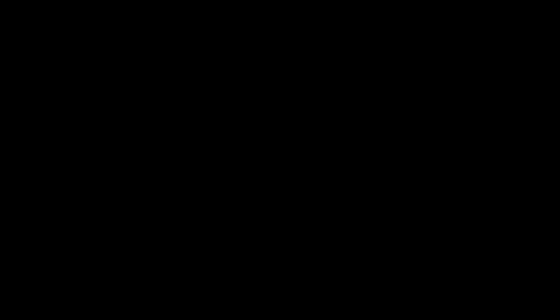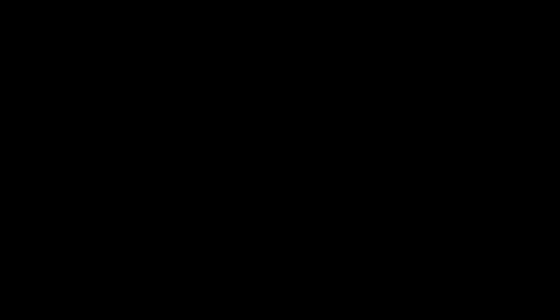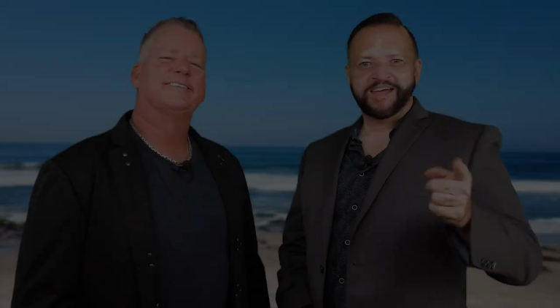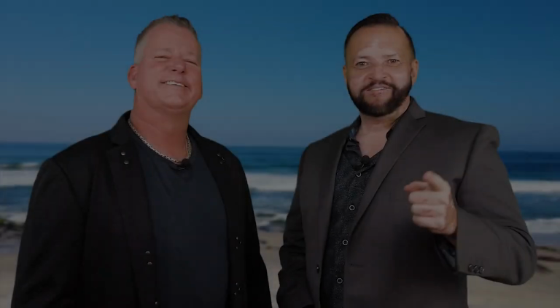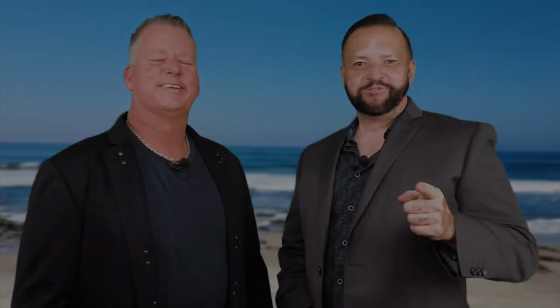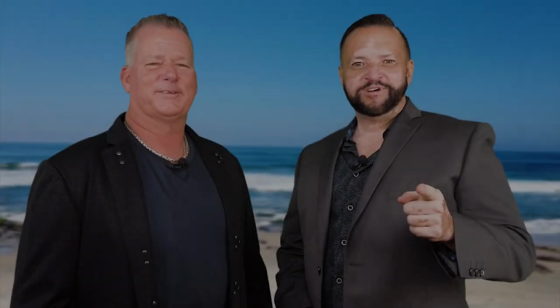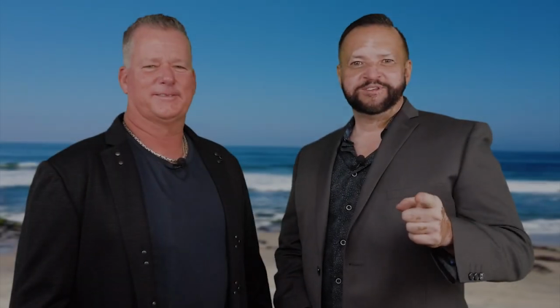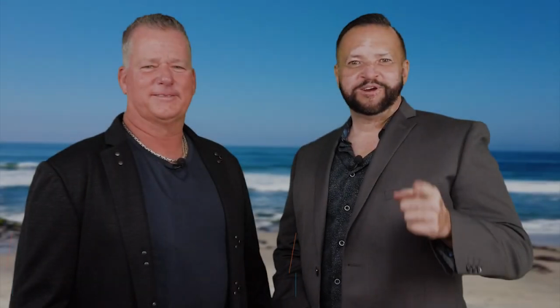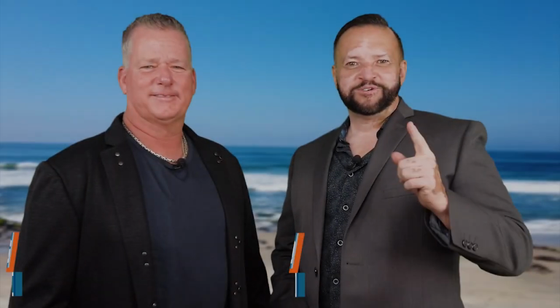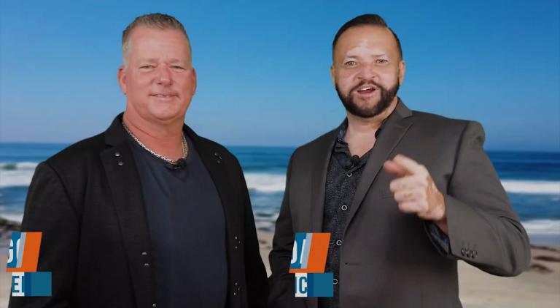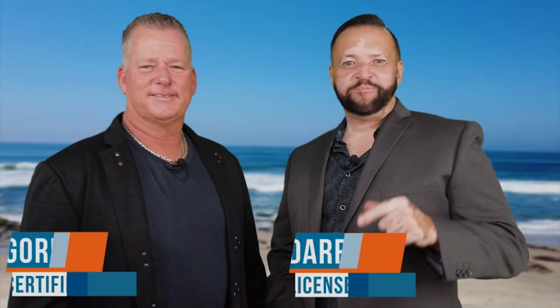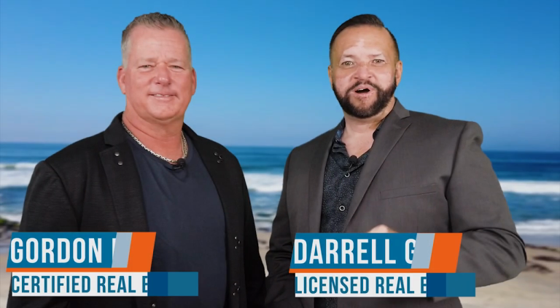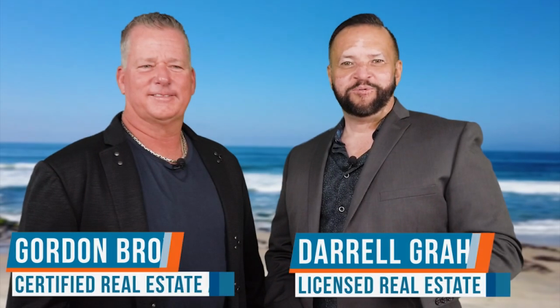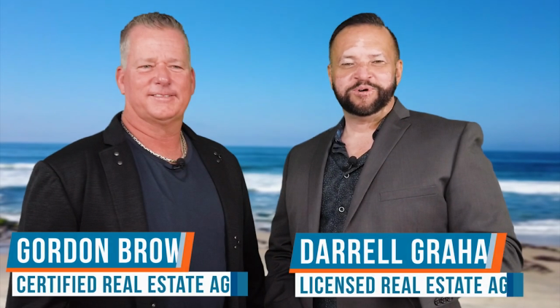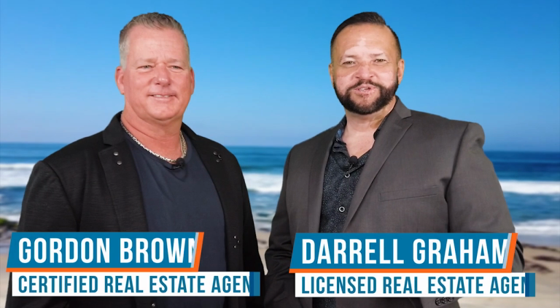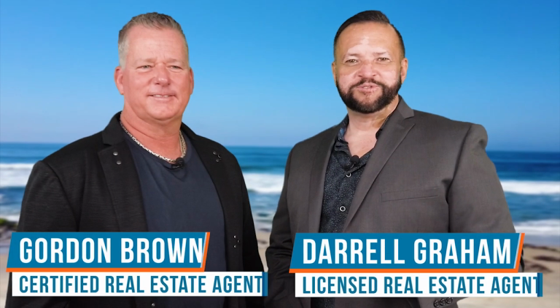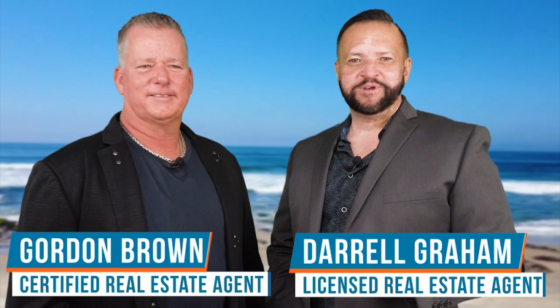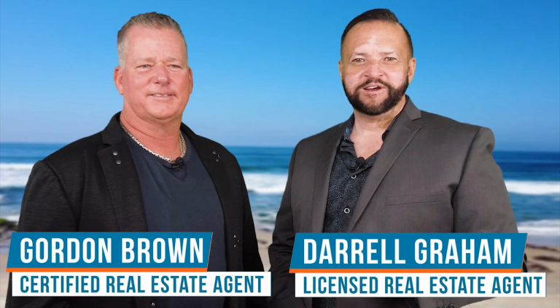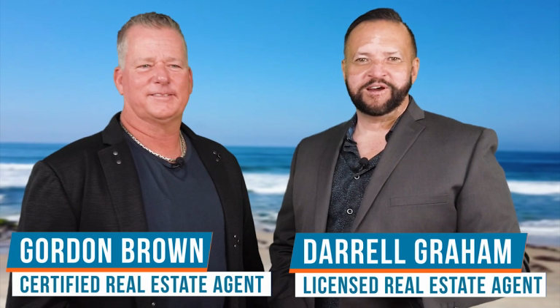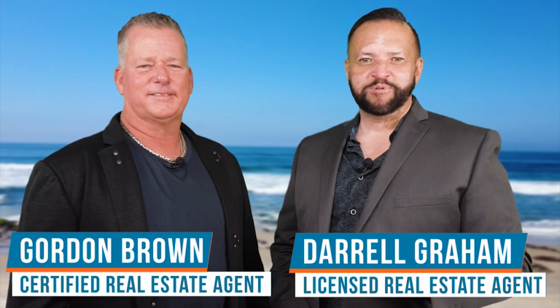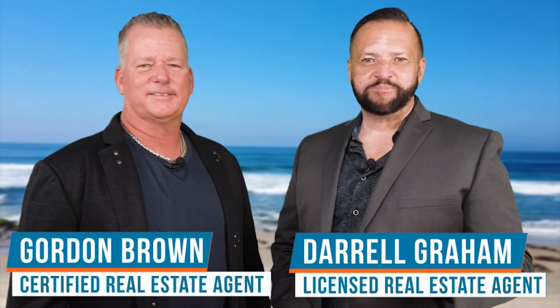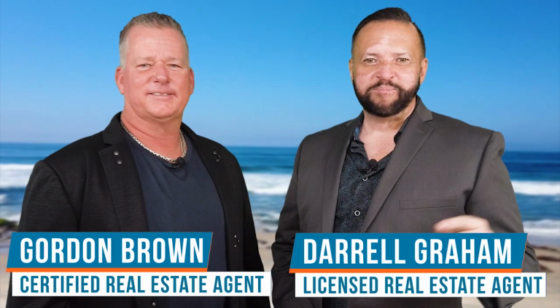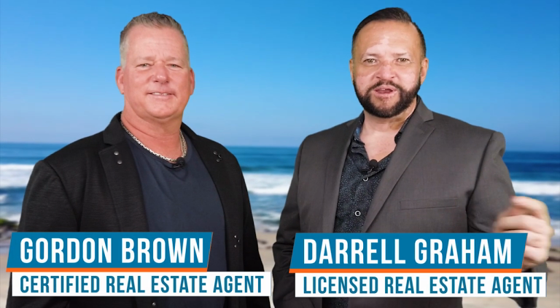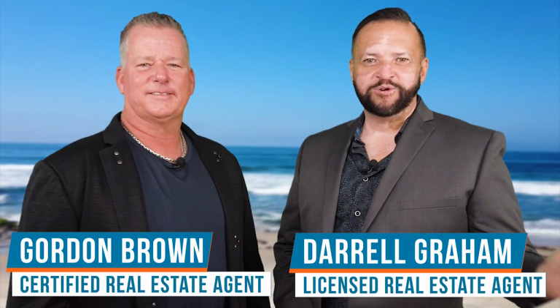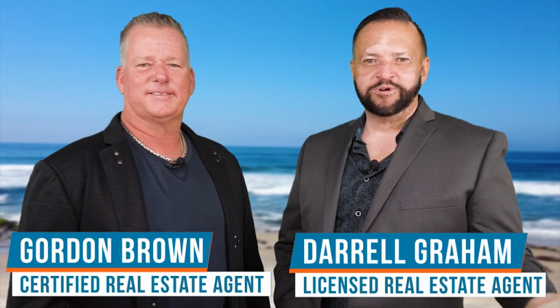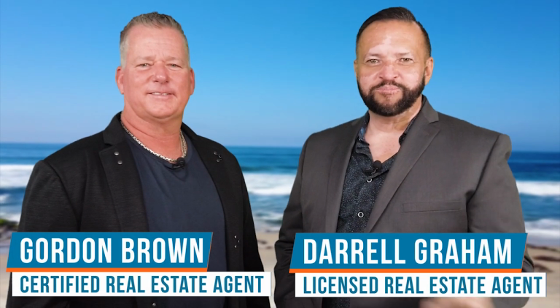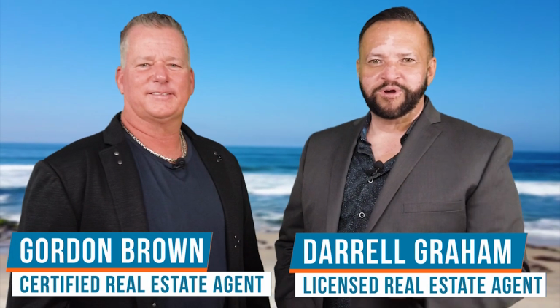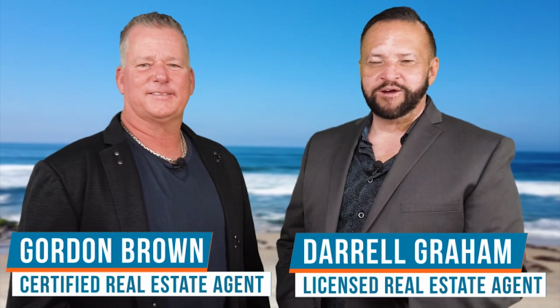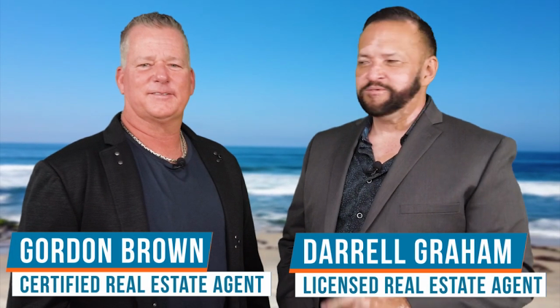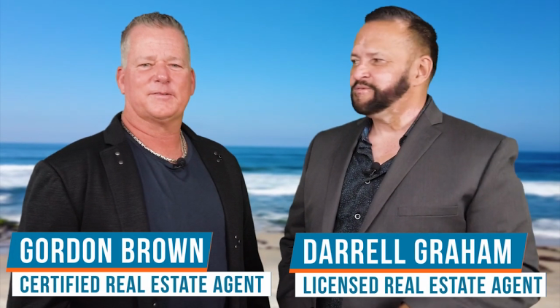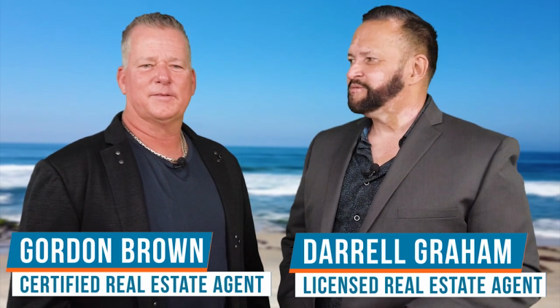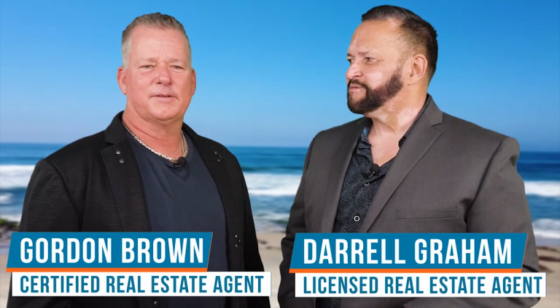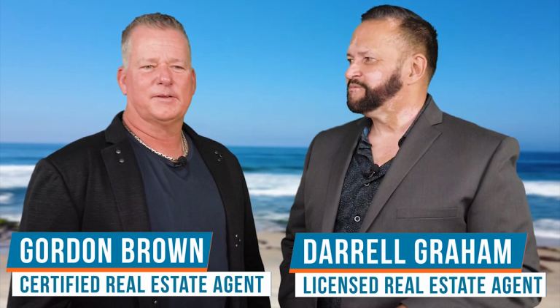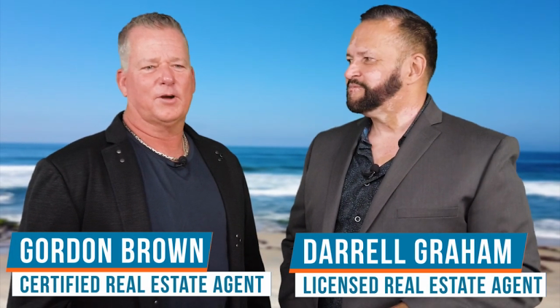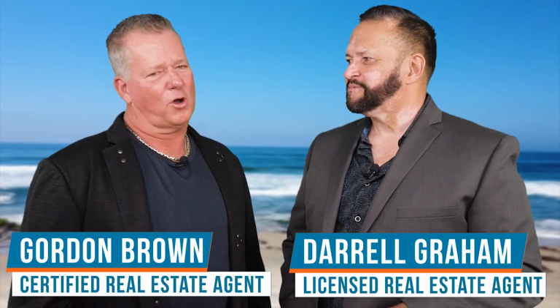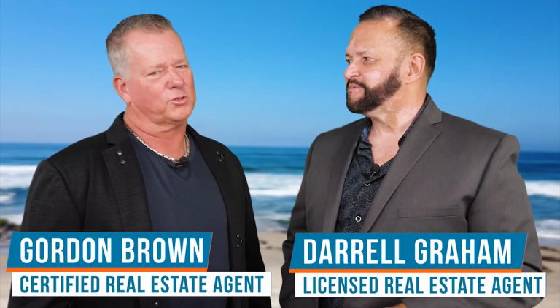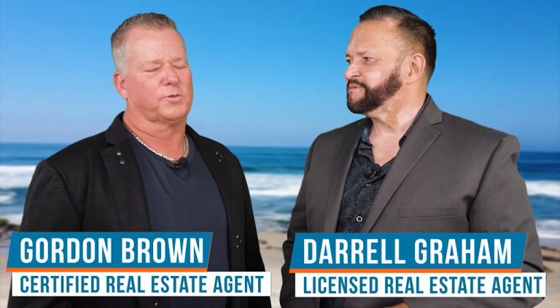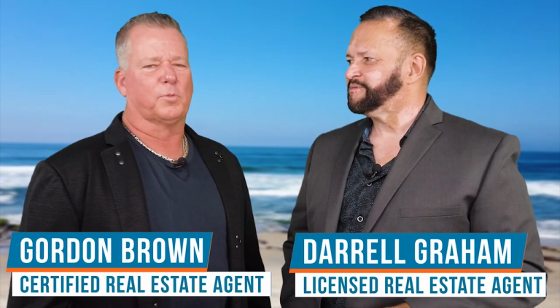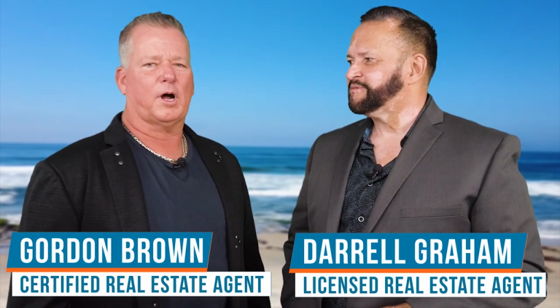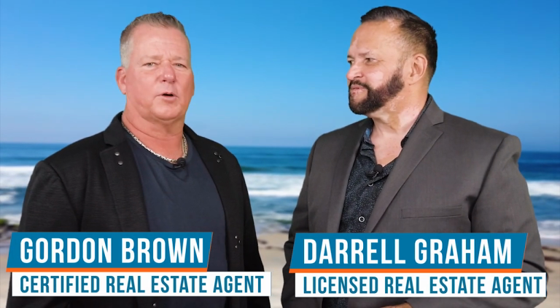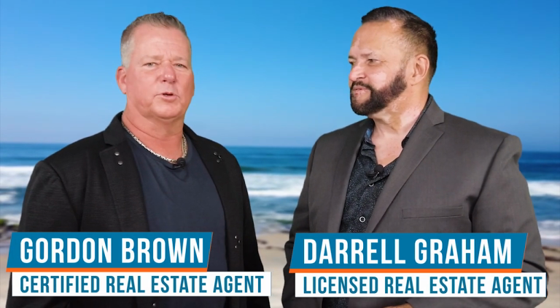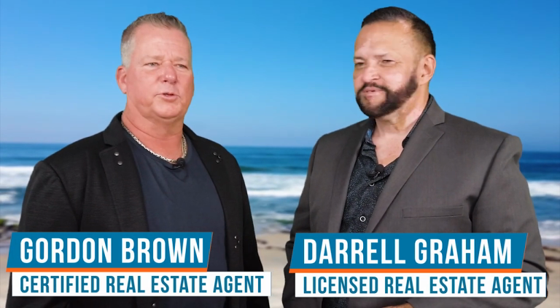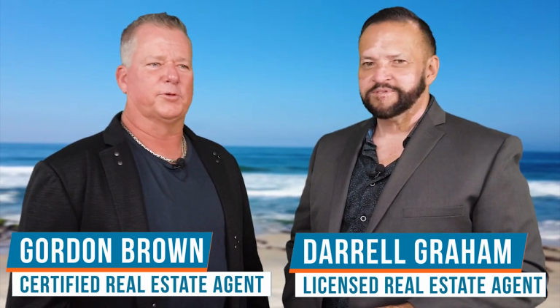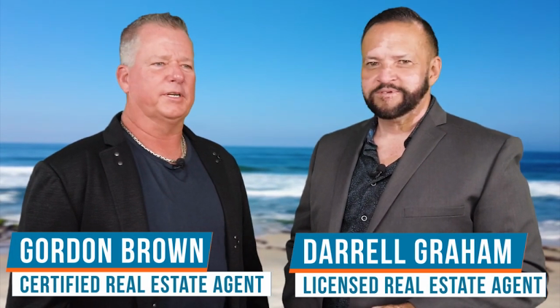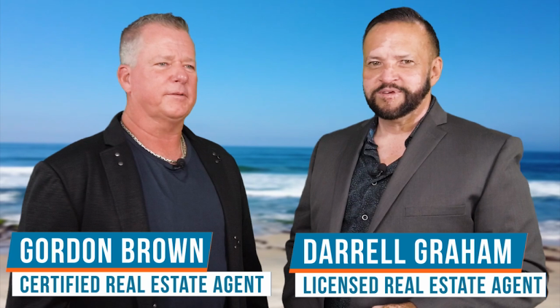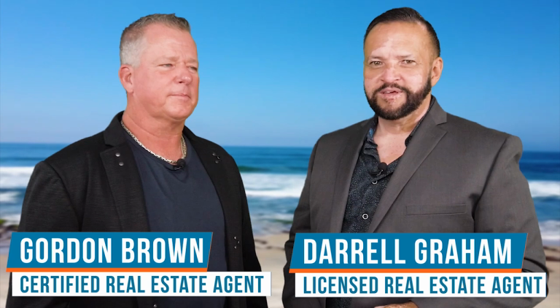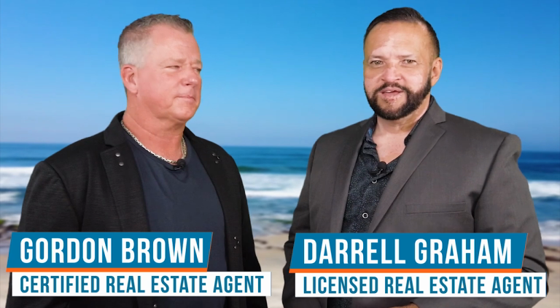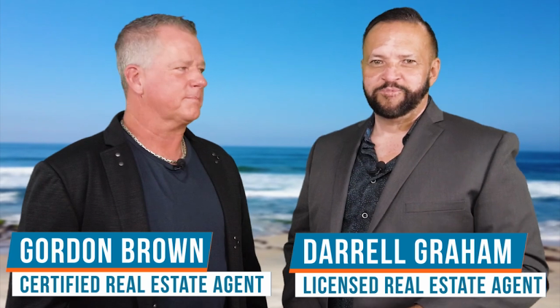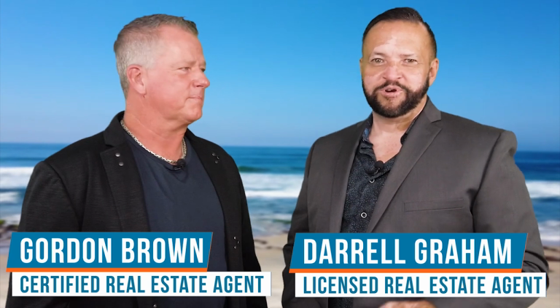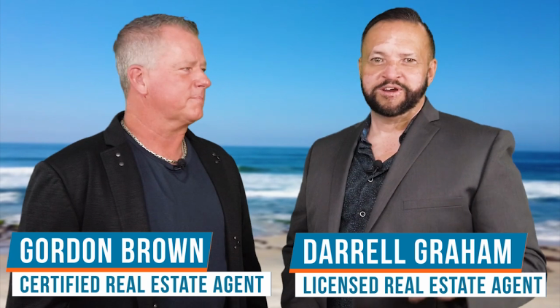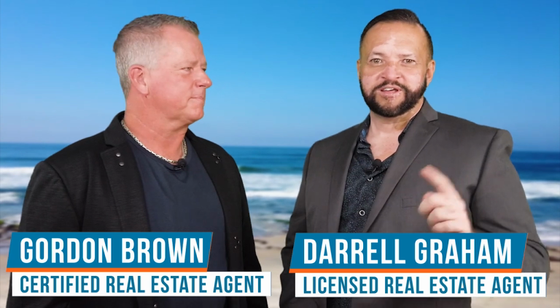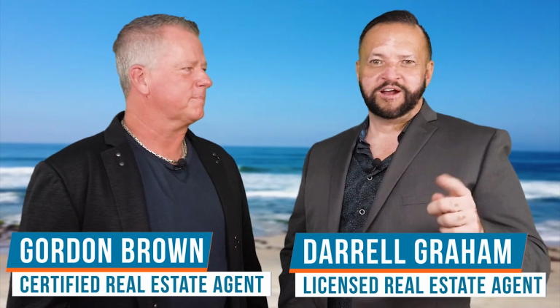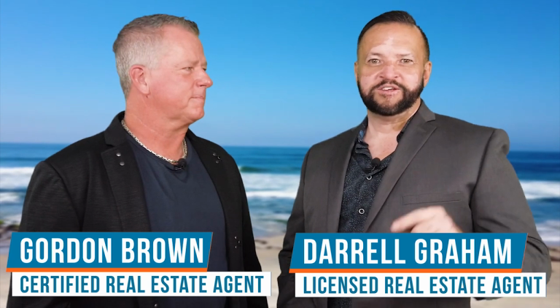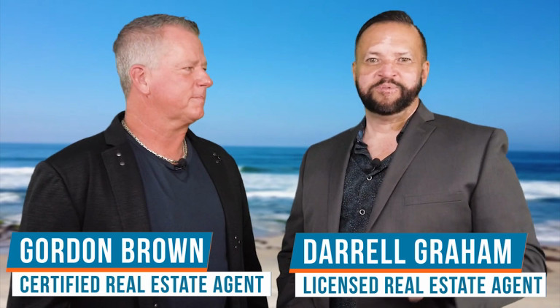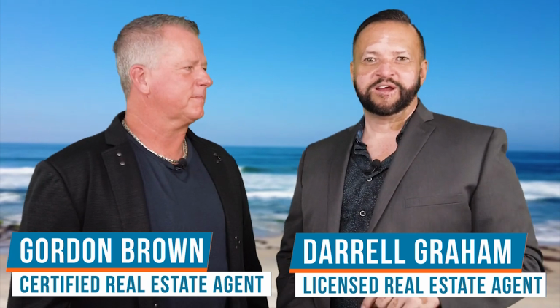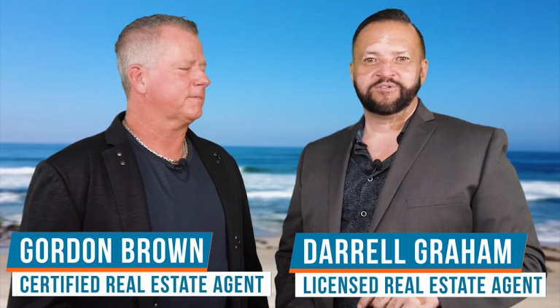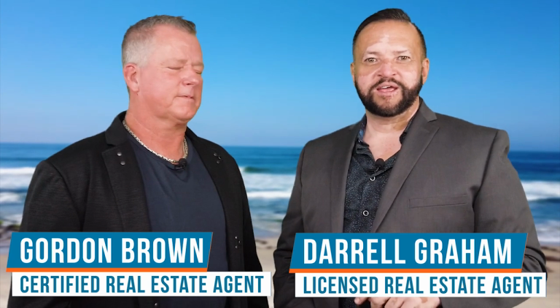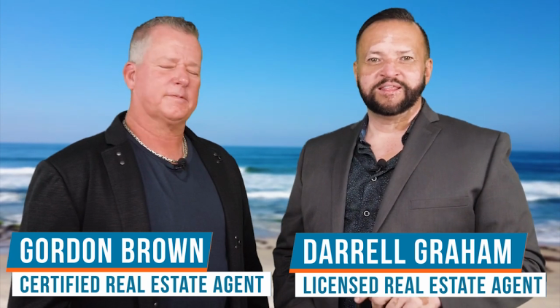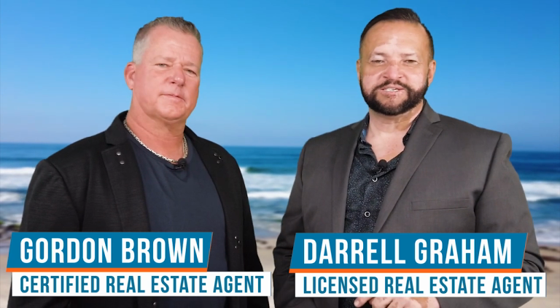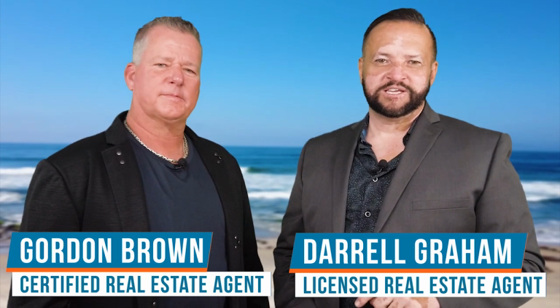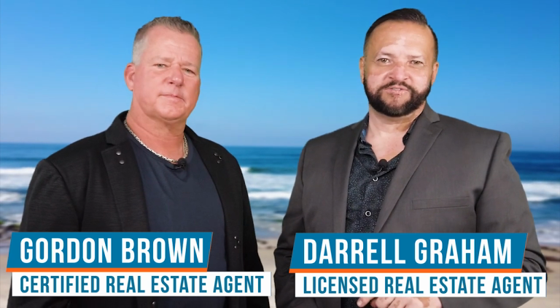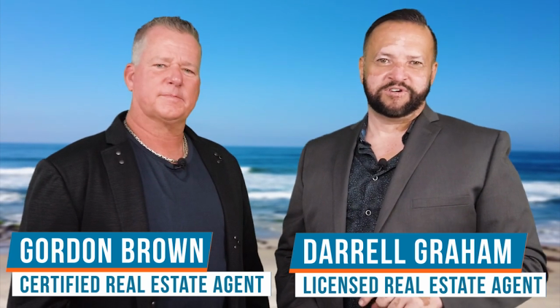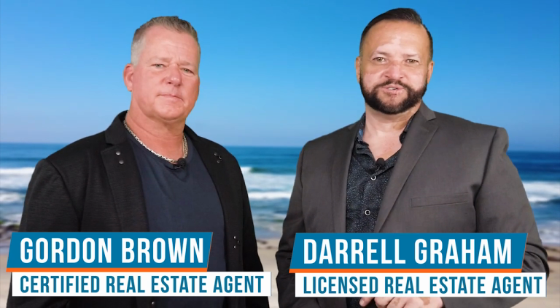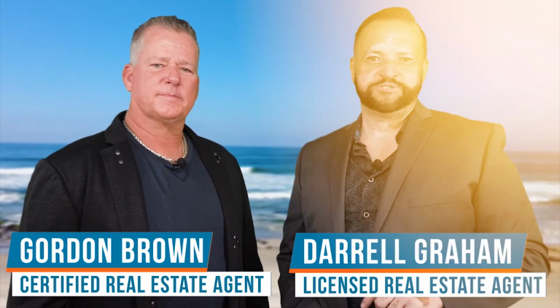Hey everyone, Daryl Graham, Baja123 here. I'm with my buddy Gordon Brown, also from Baja123. And we're here to talk to you about a great listing of ours.